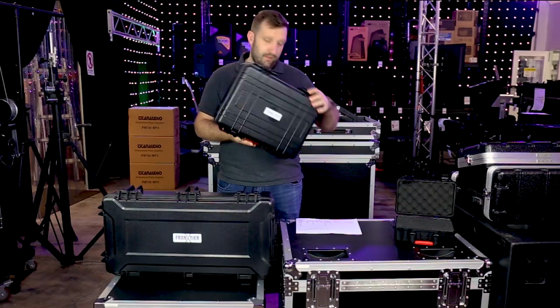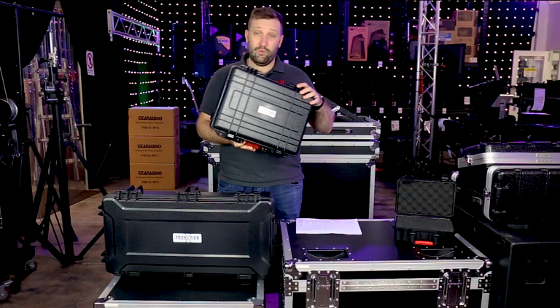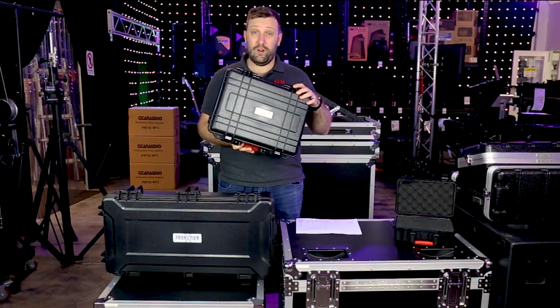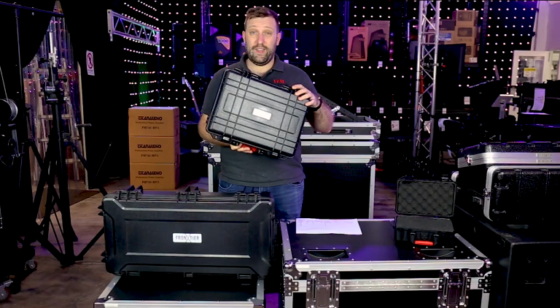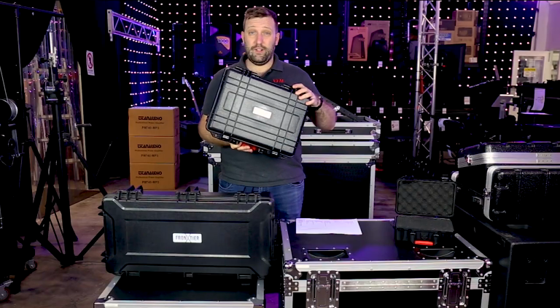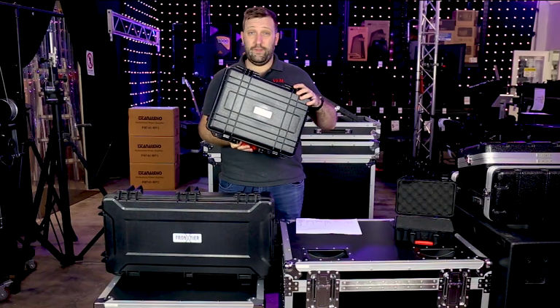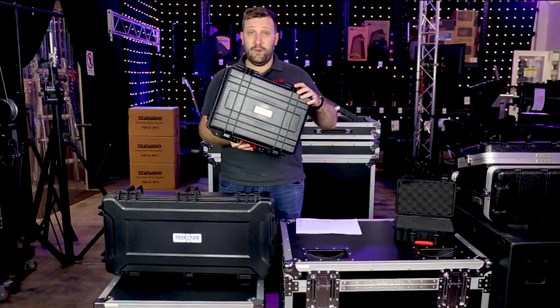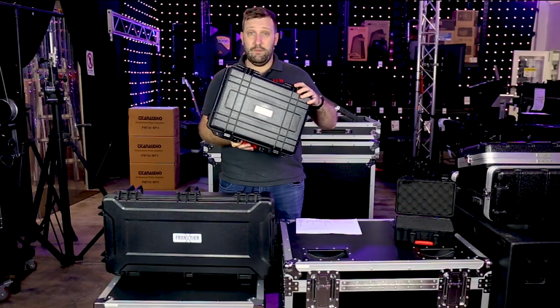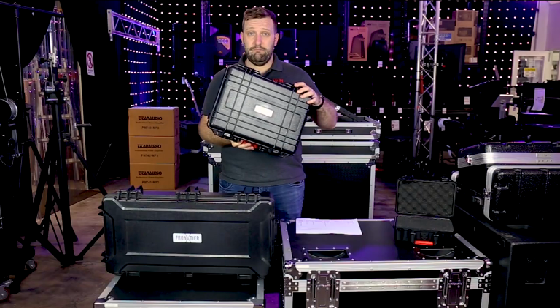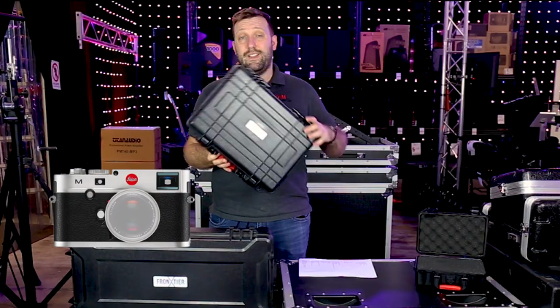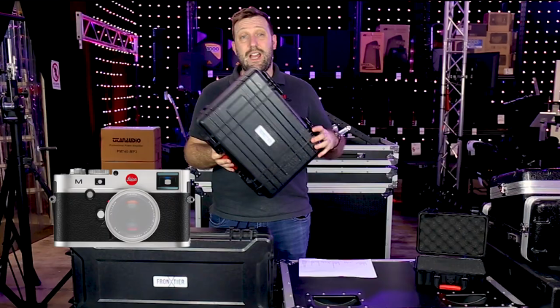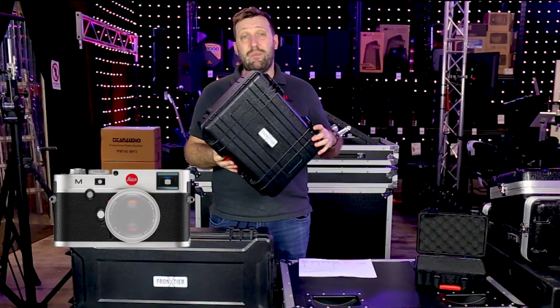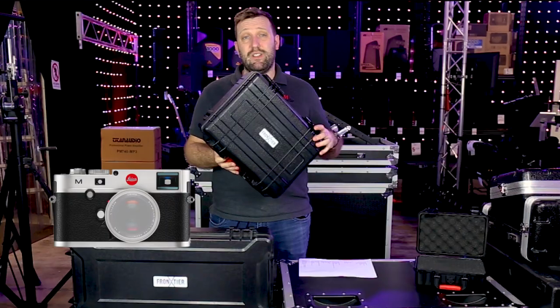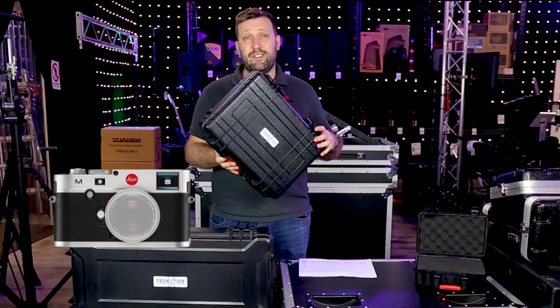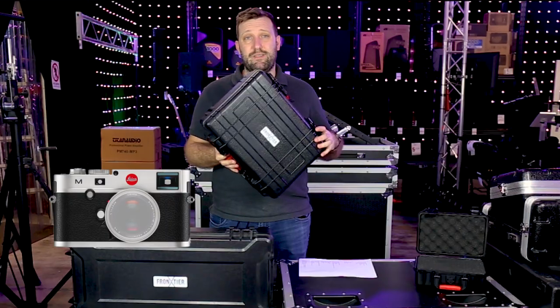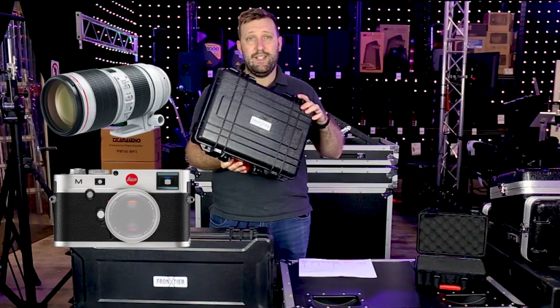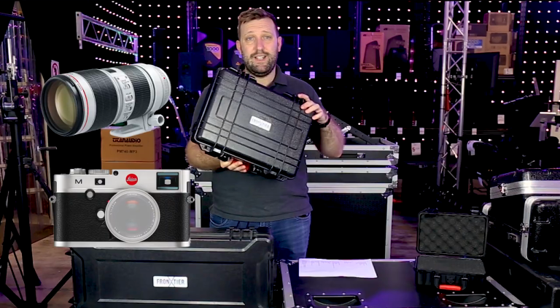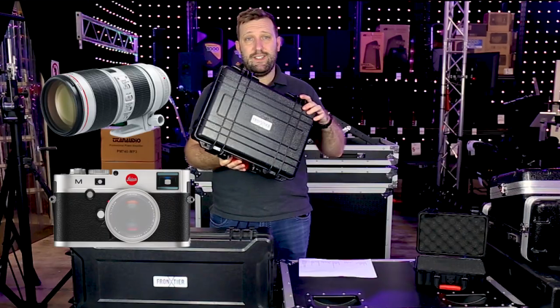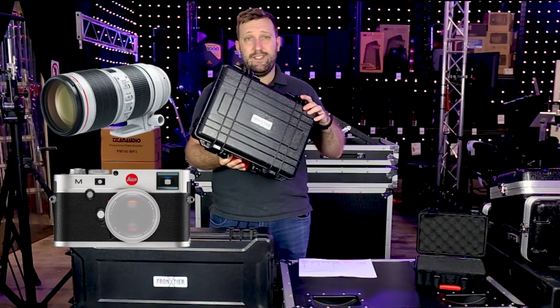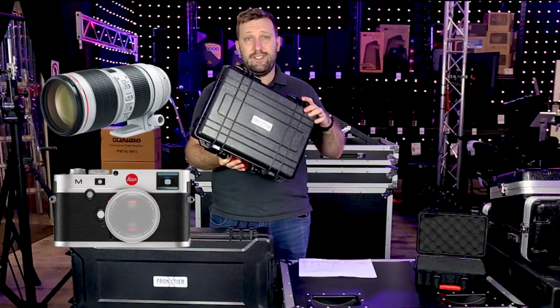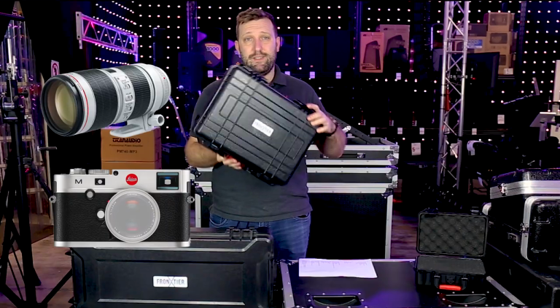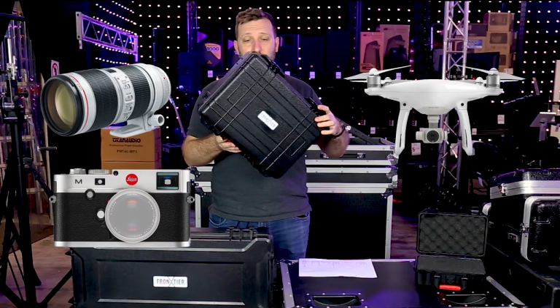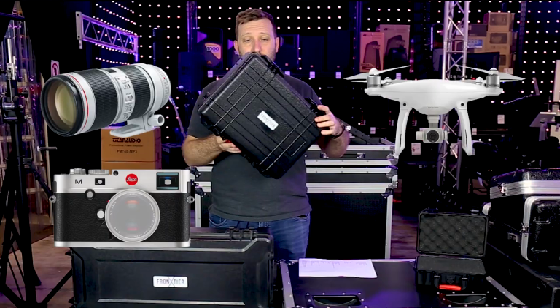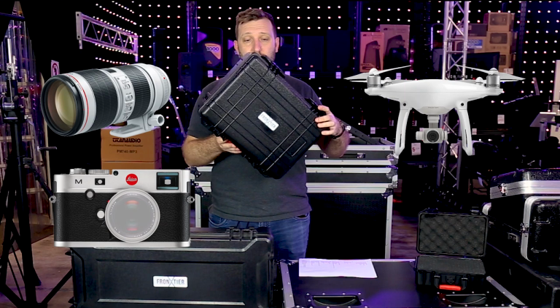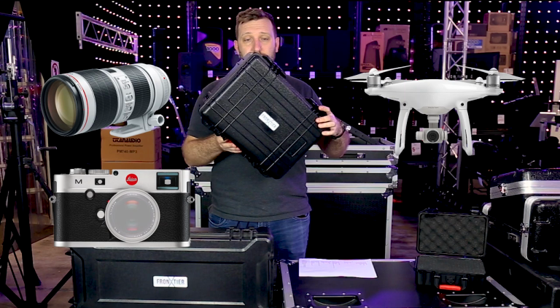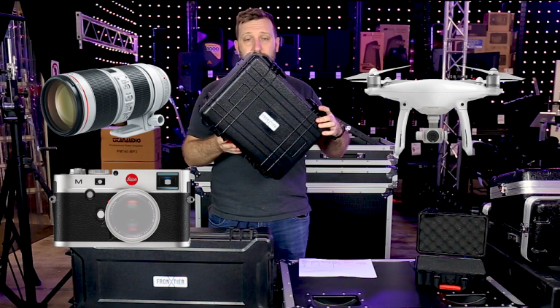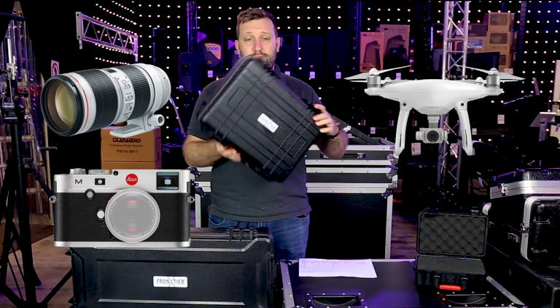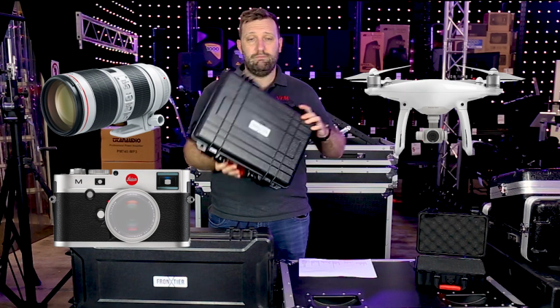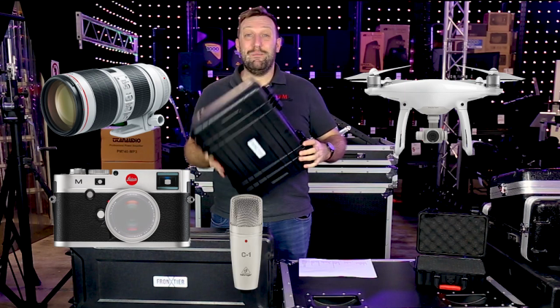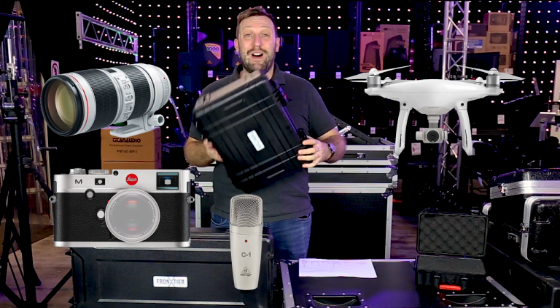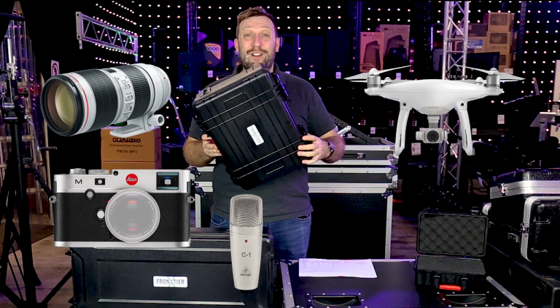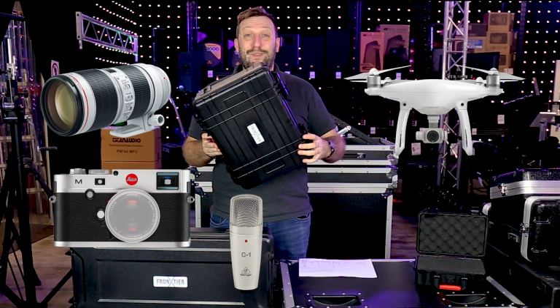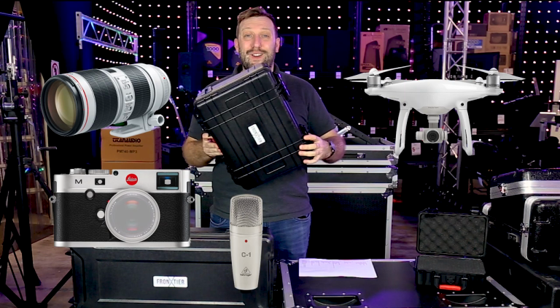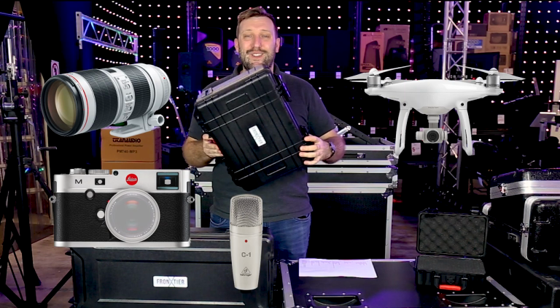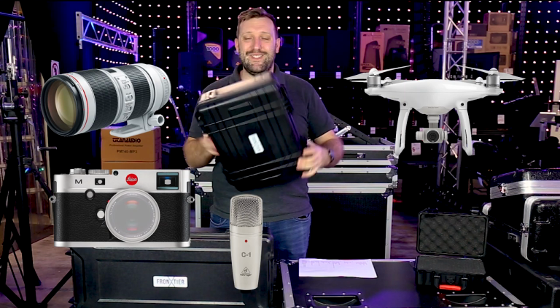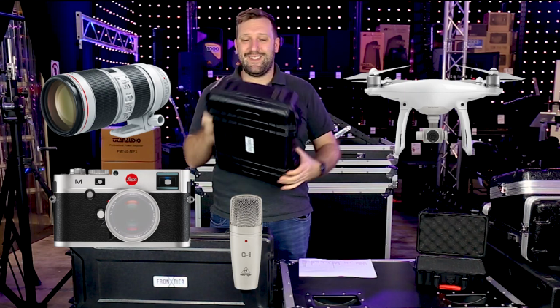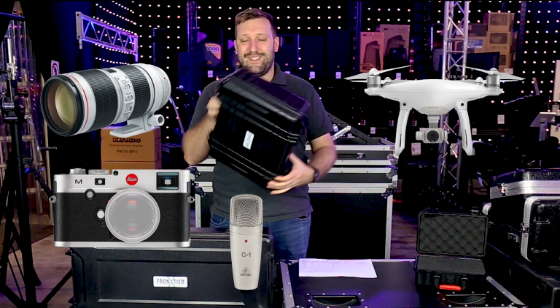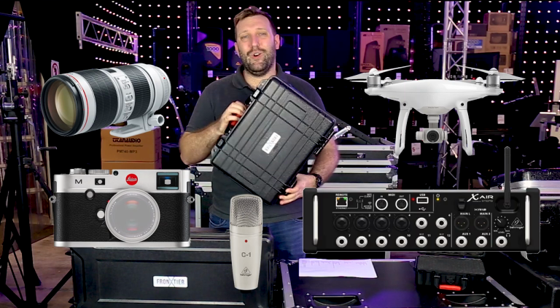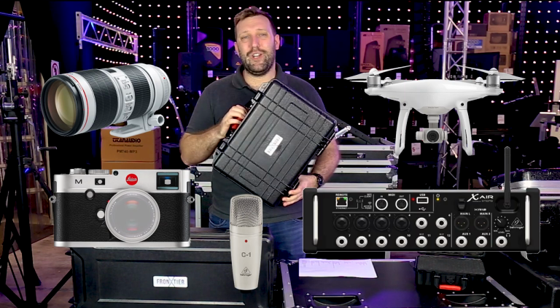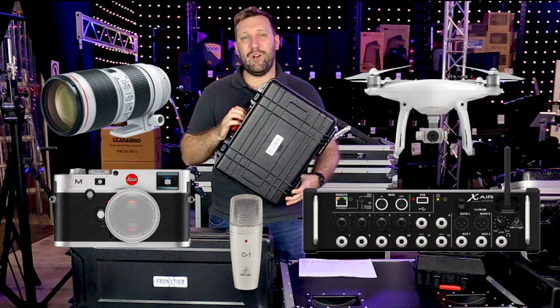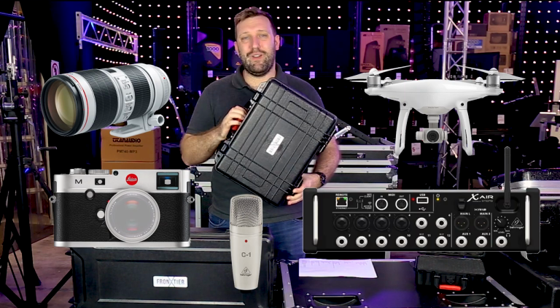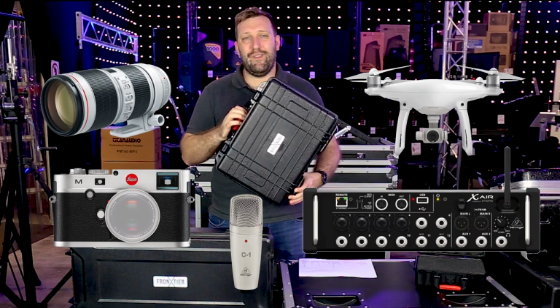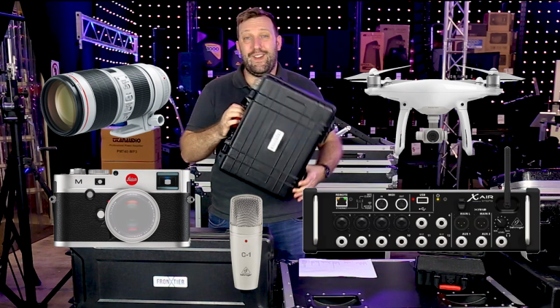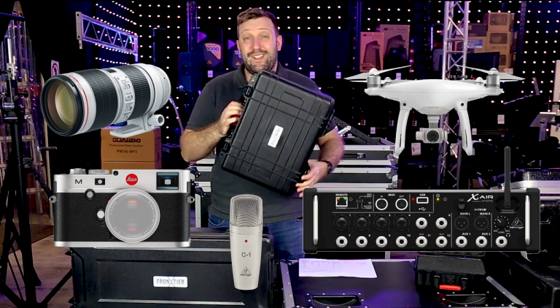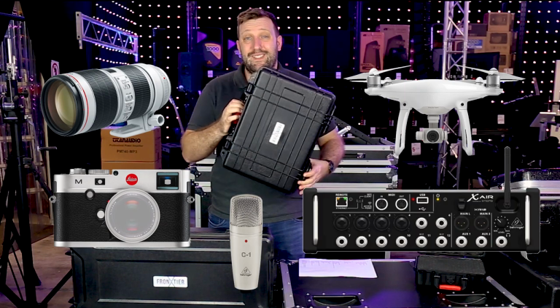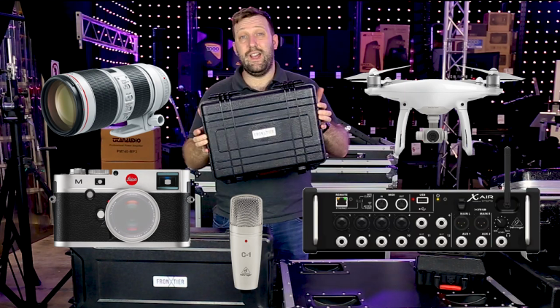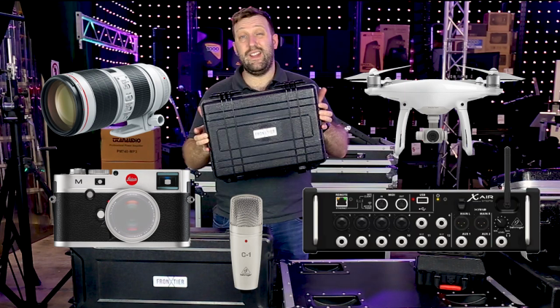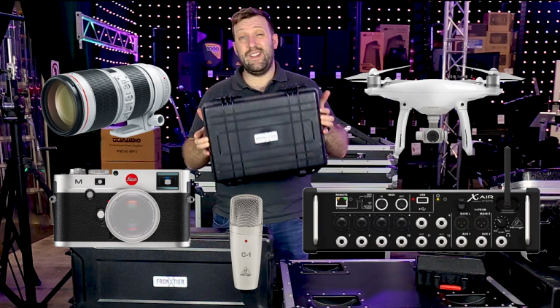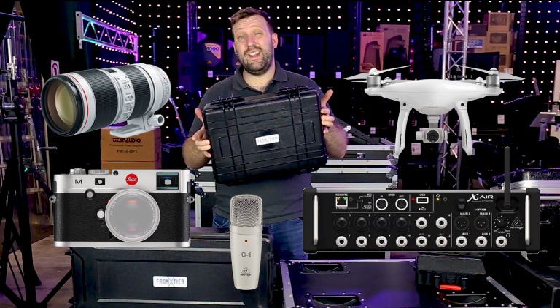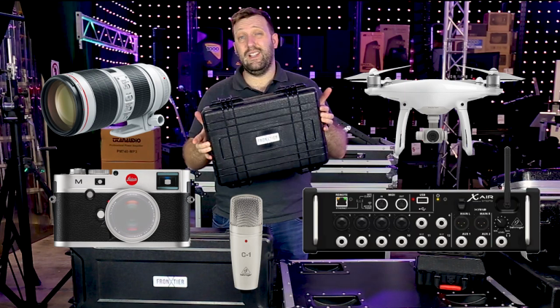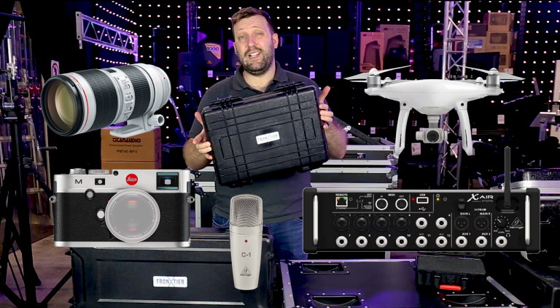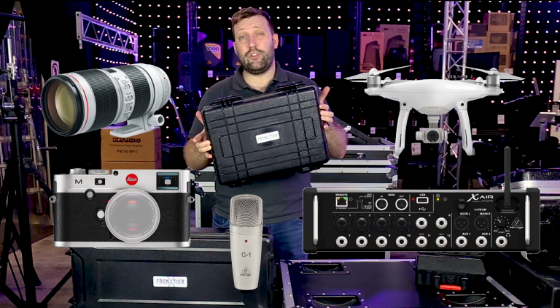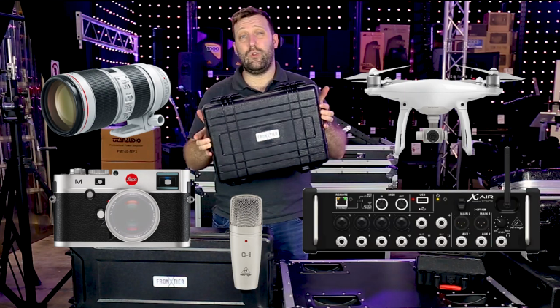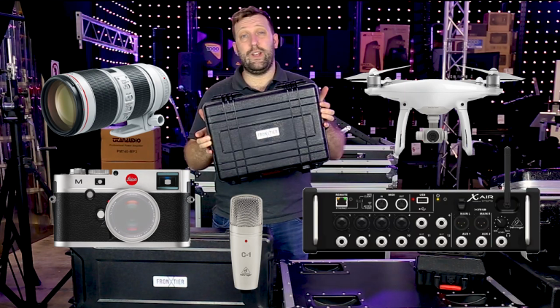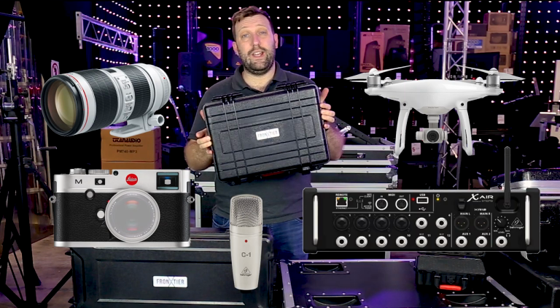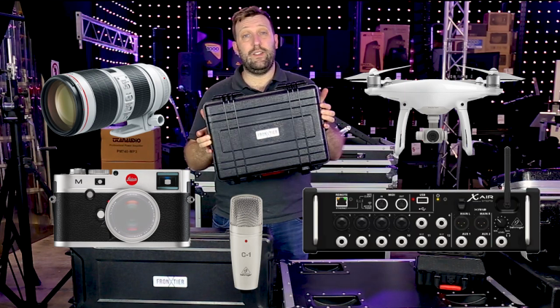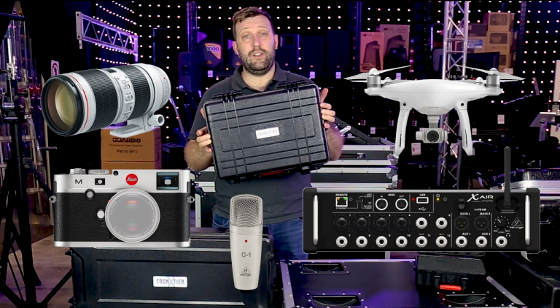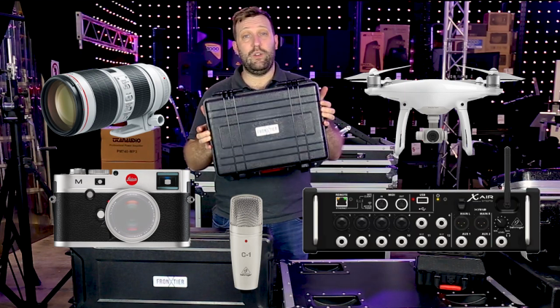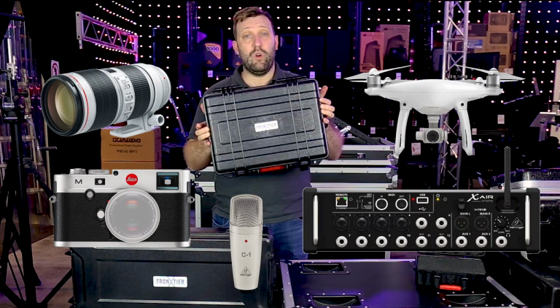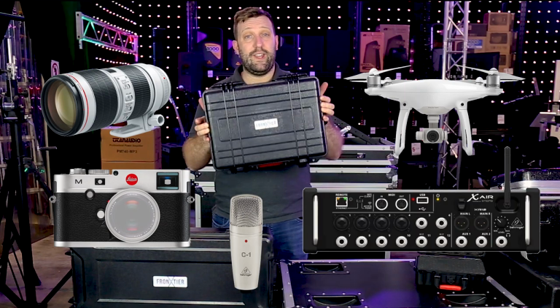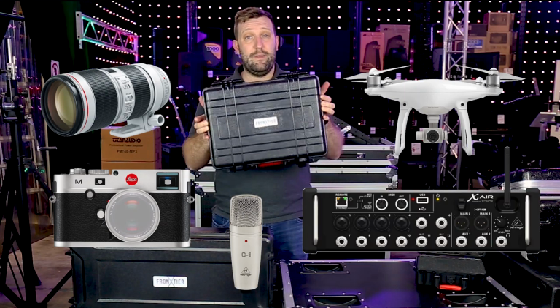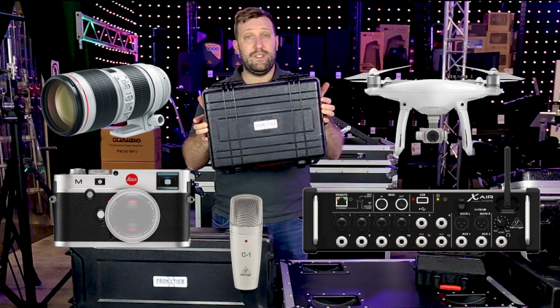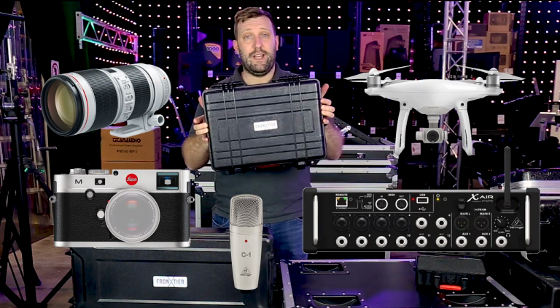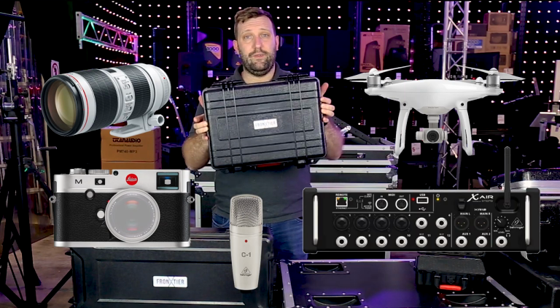What are they good for? Cameras, lenses, drones, microphones, audio interfaces, and any electrical gear that you want to keep safe.